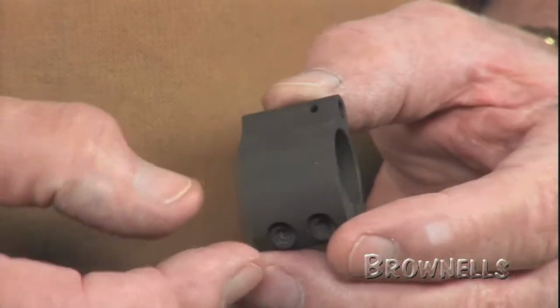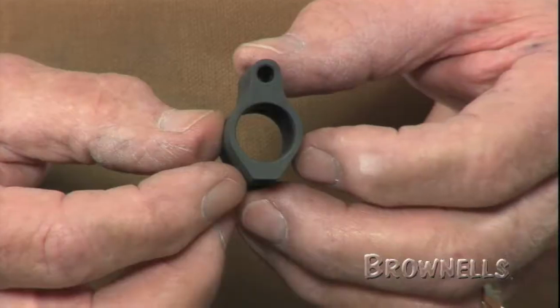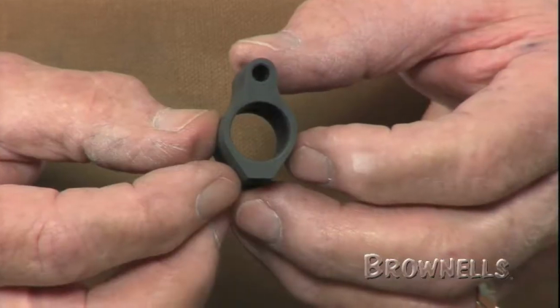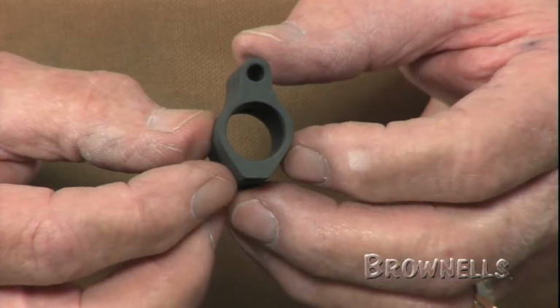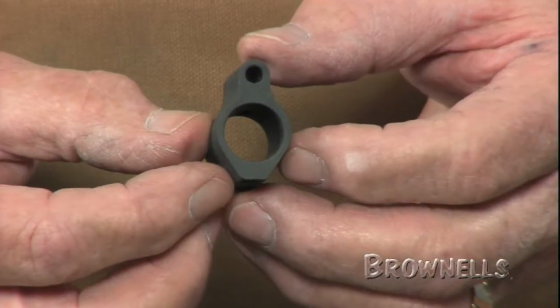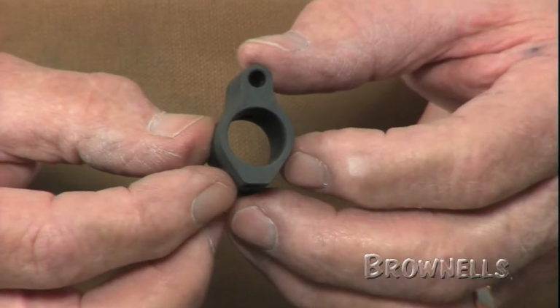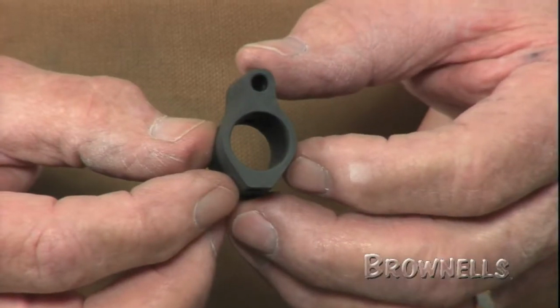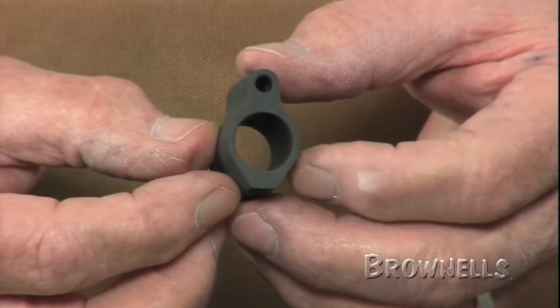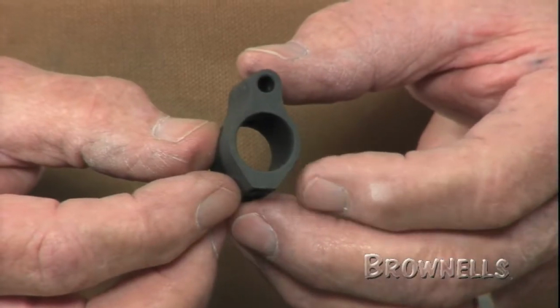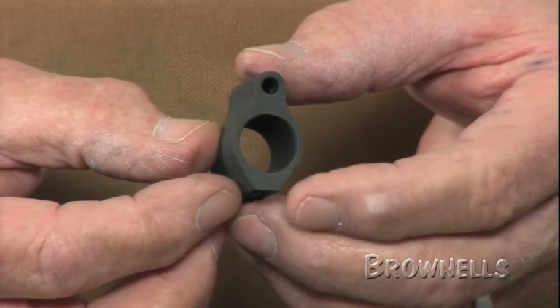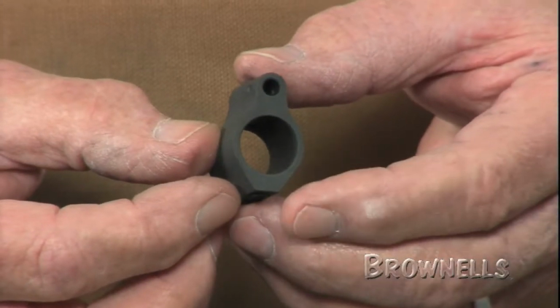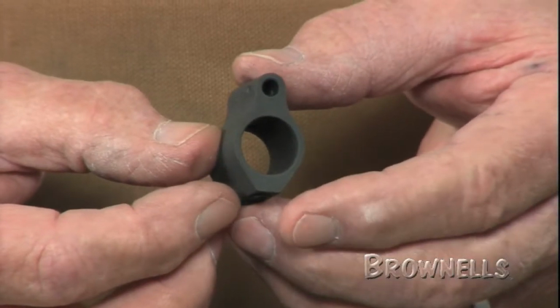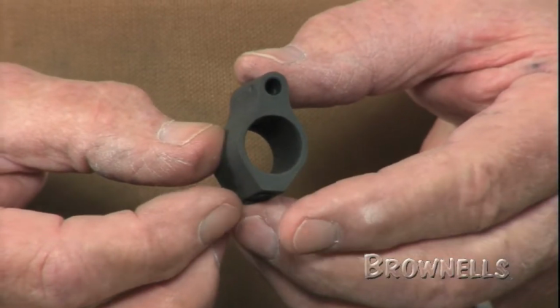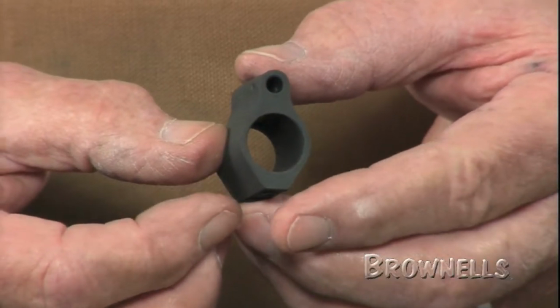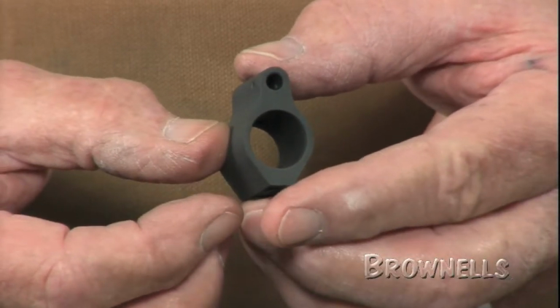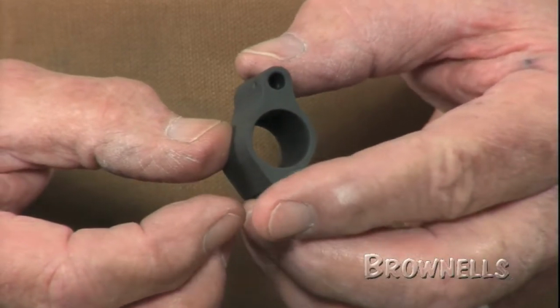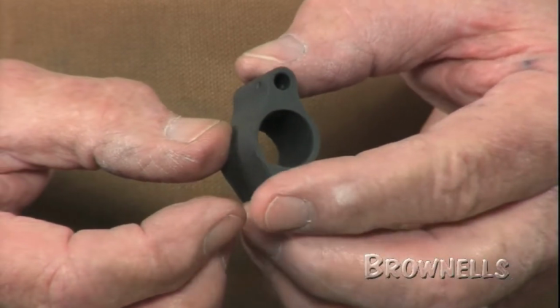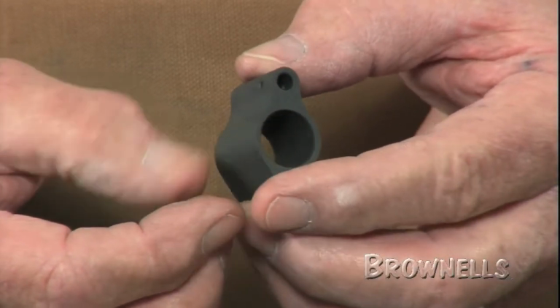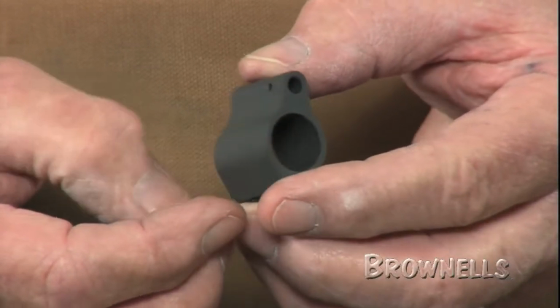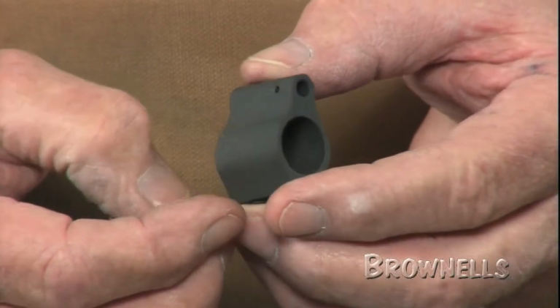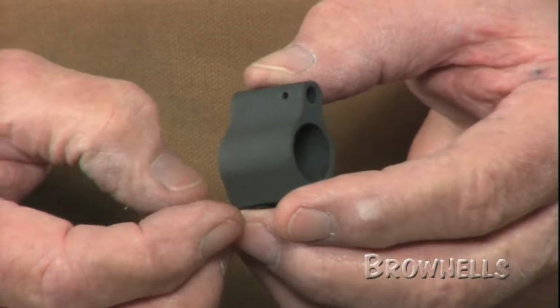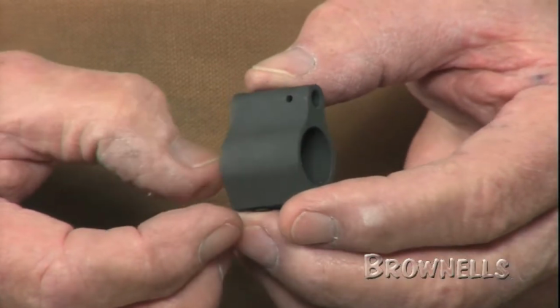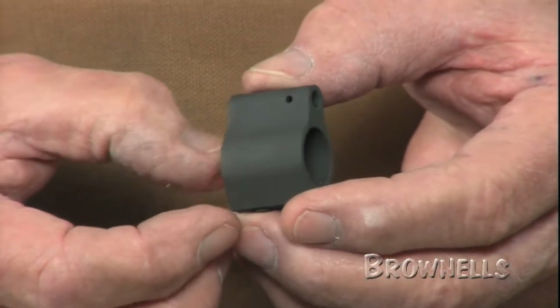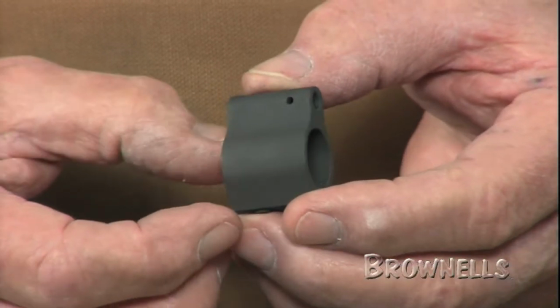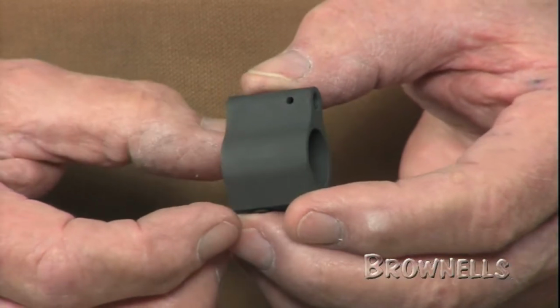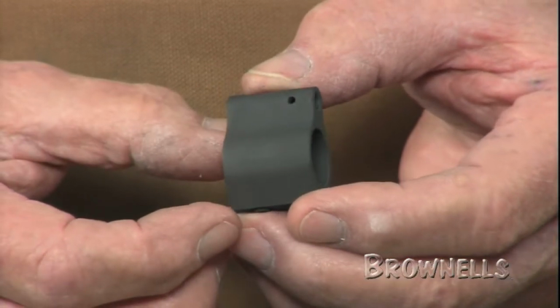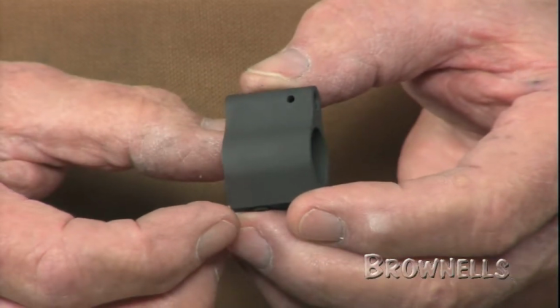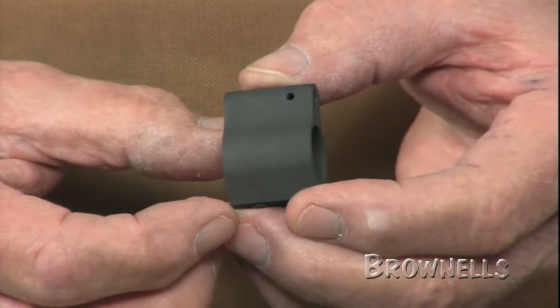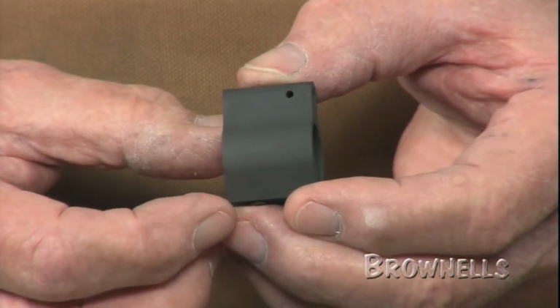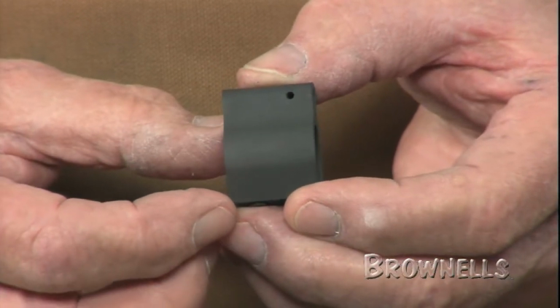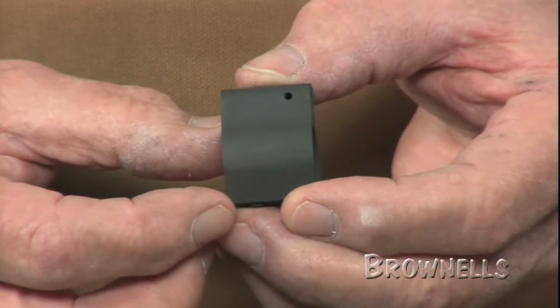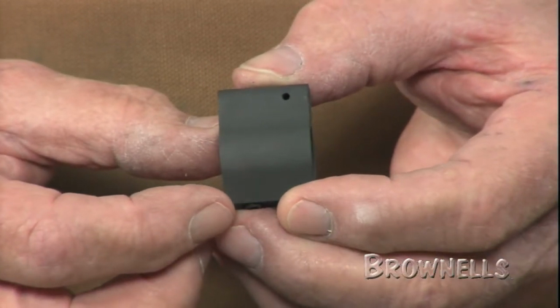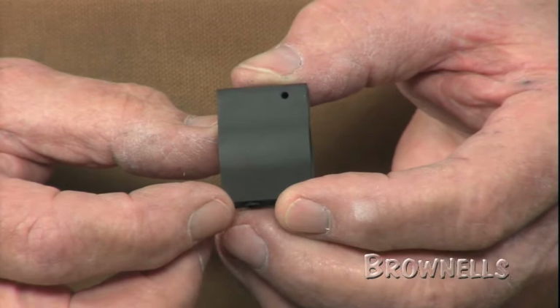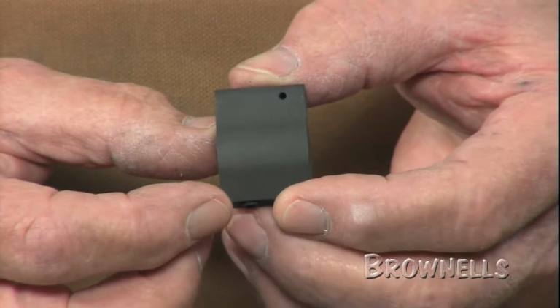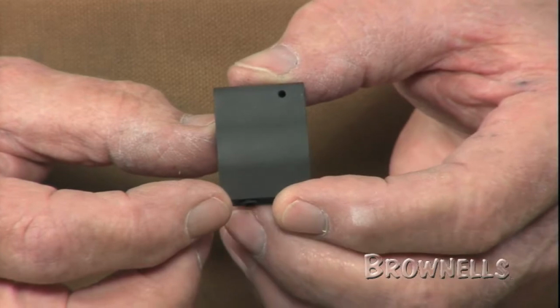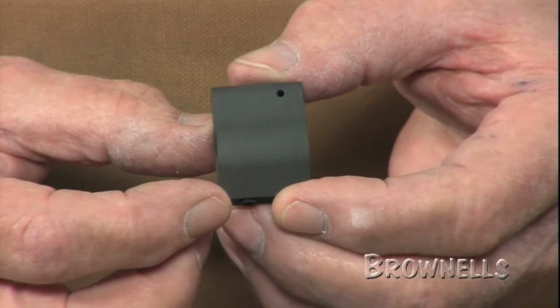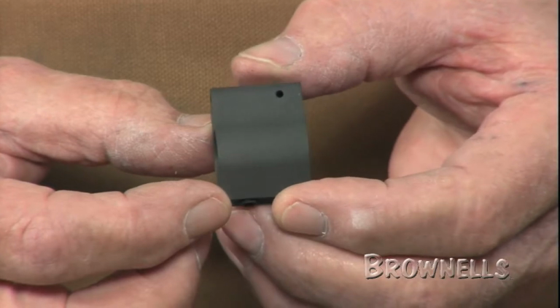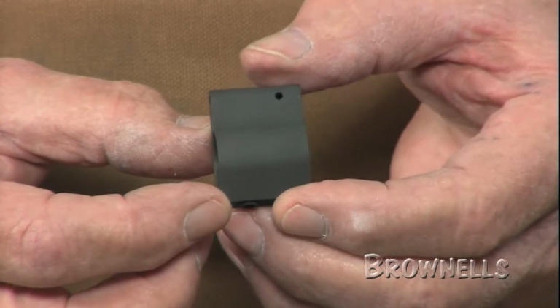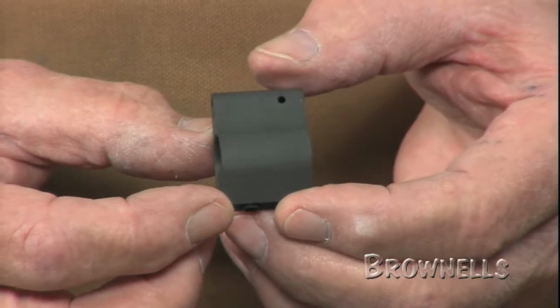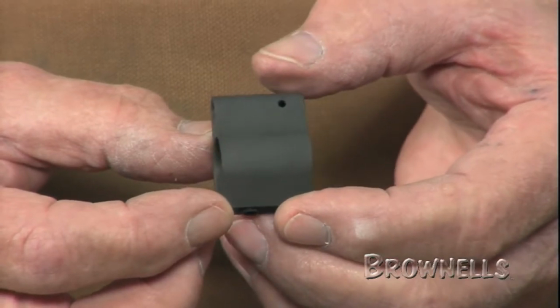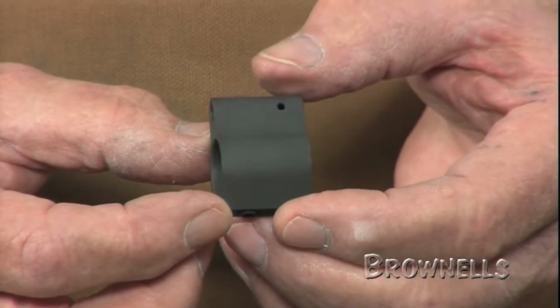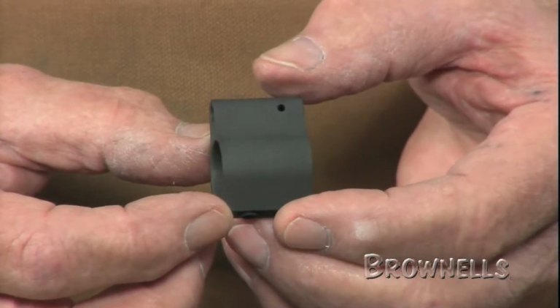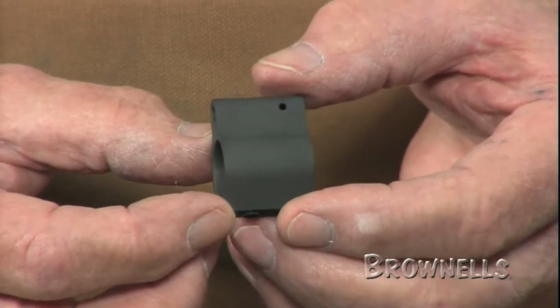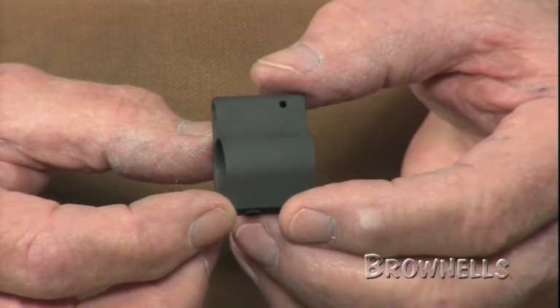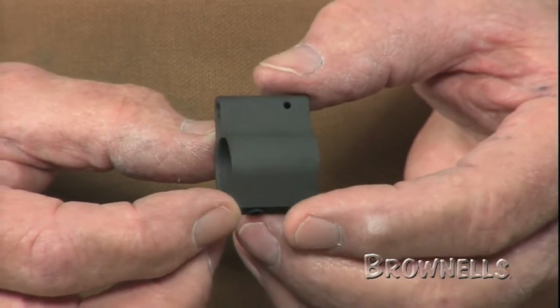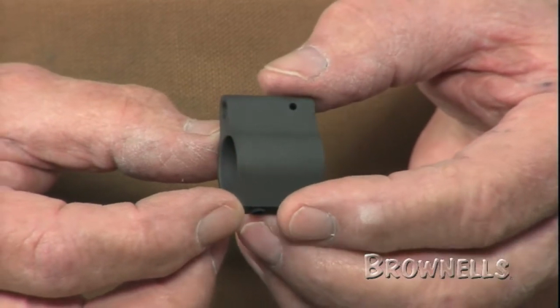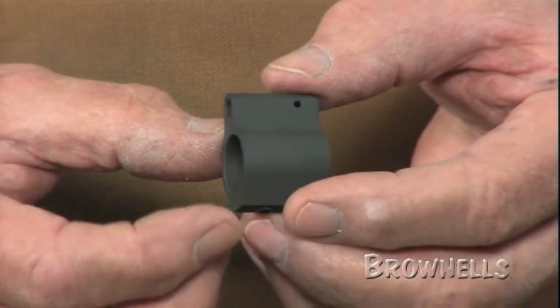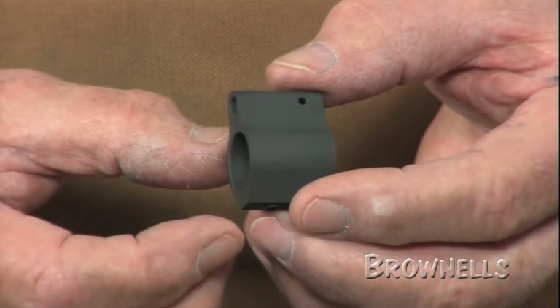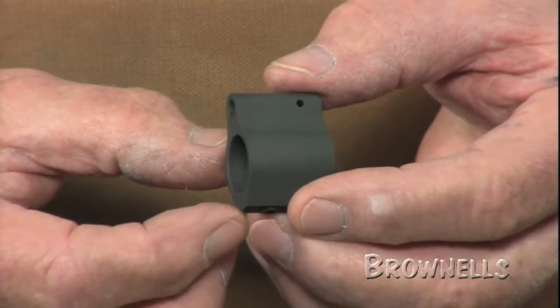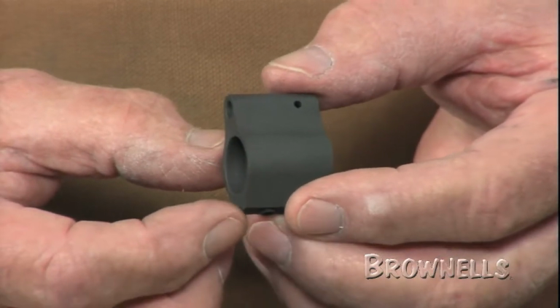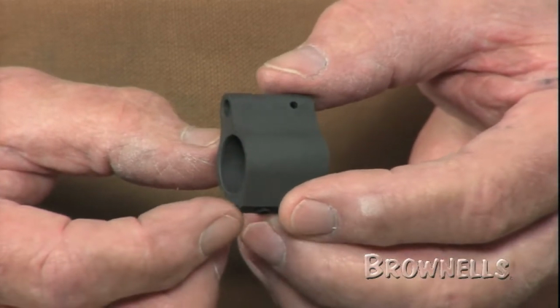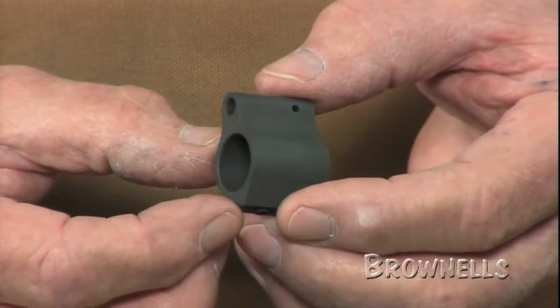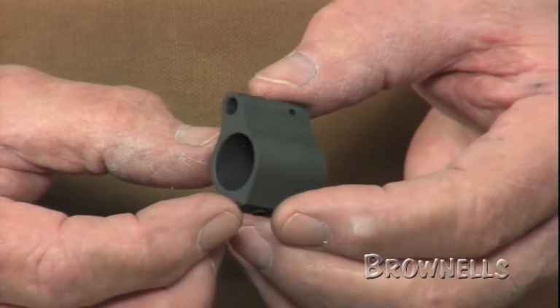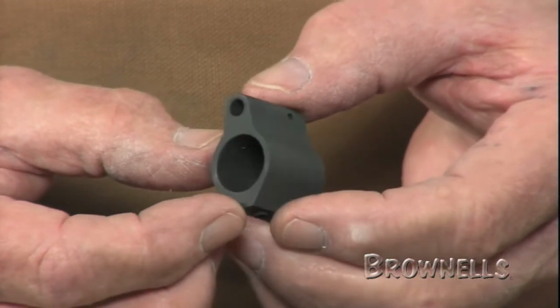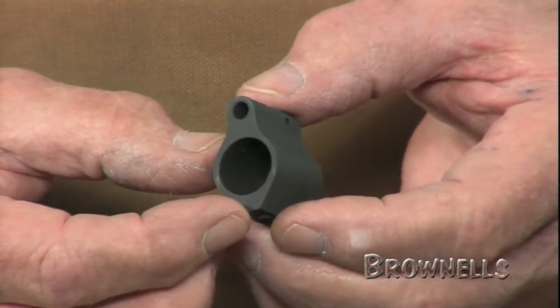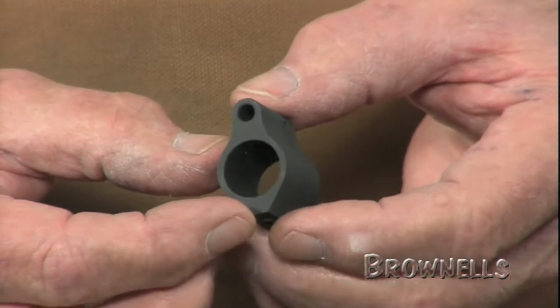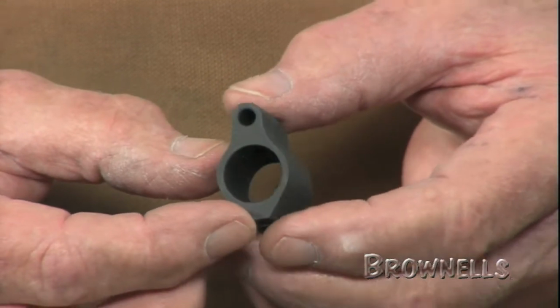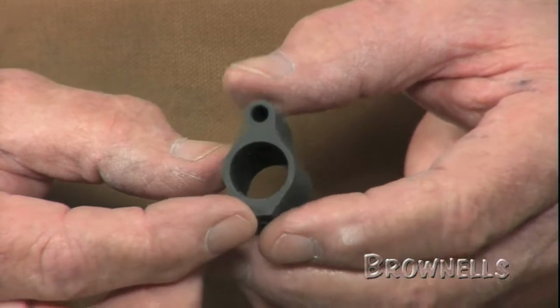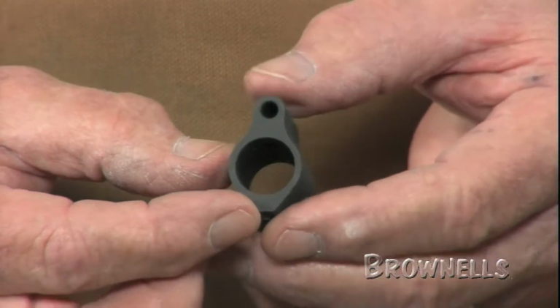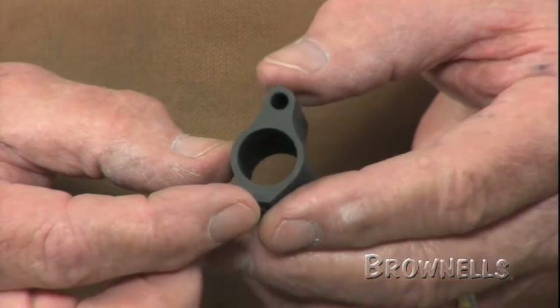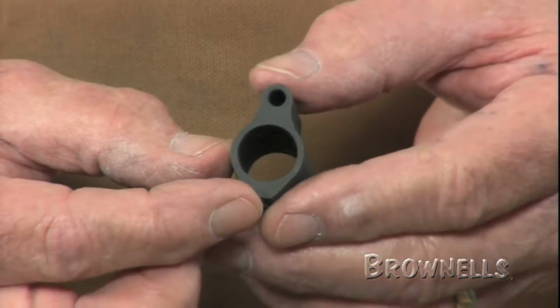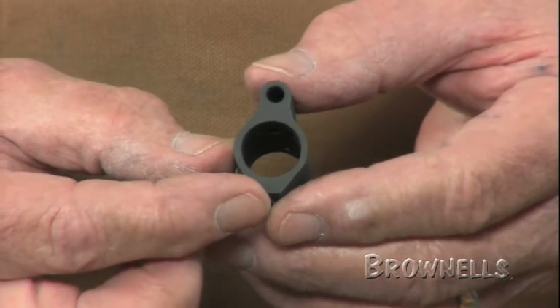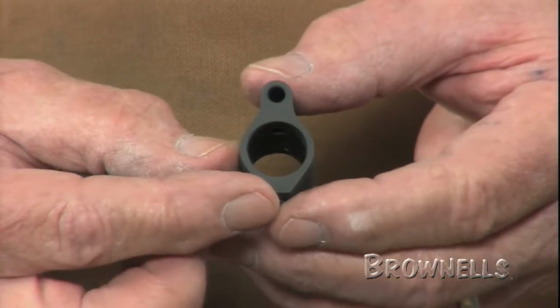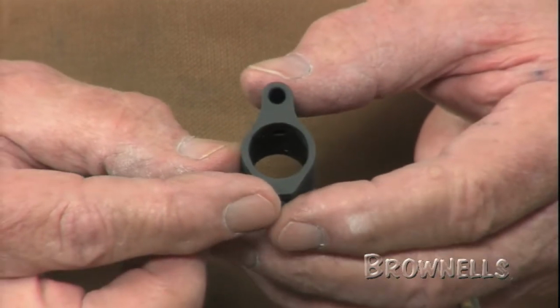They fit on .750 OD barrels under a free-float handguard for a clean, streamlined look with more gripping surface.